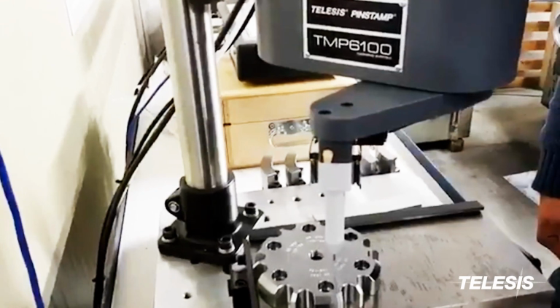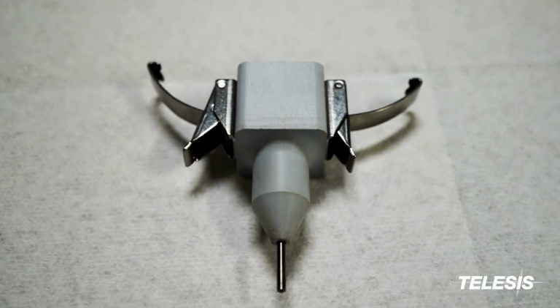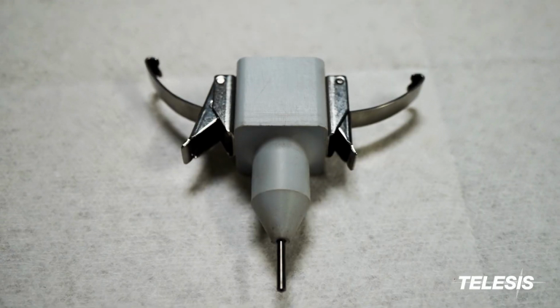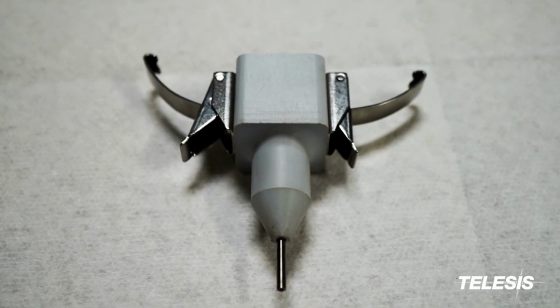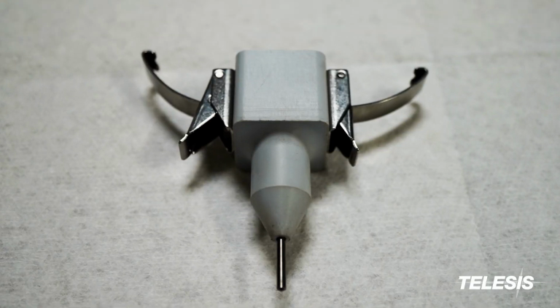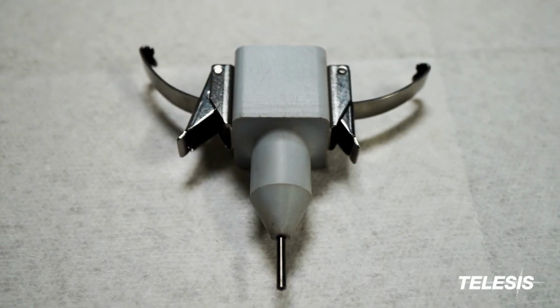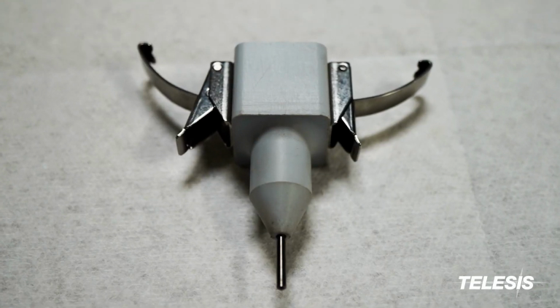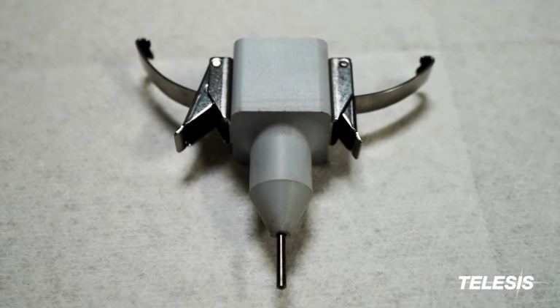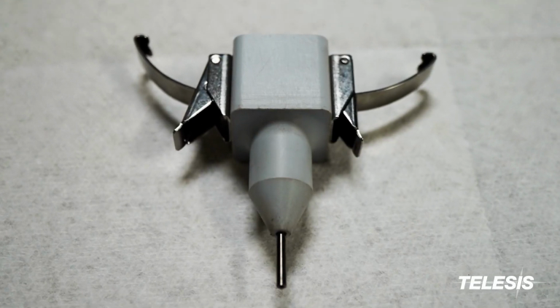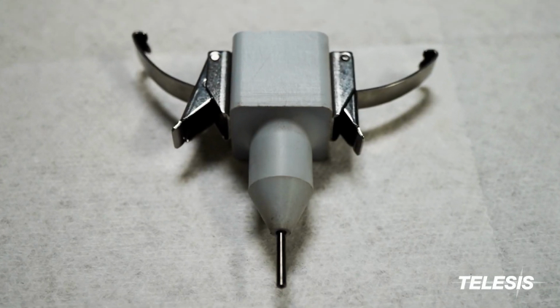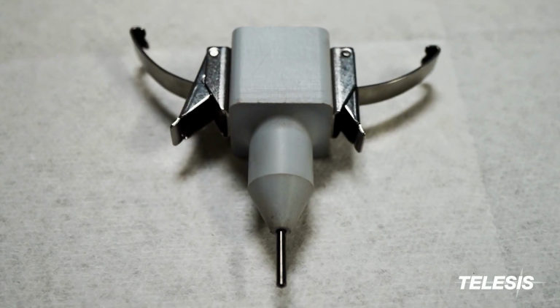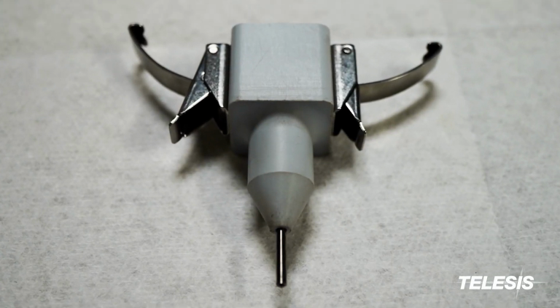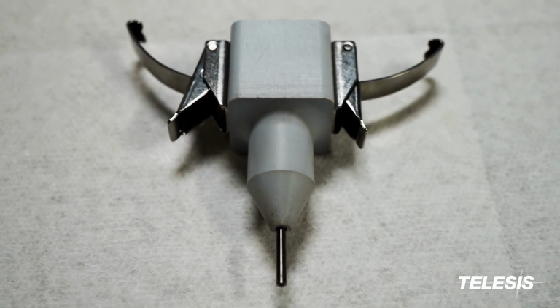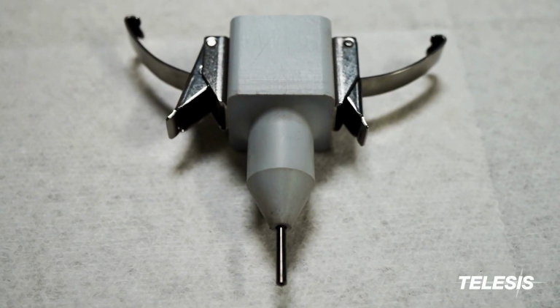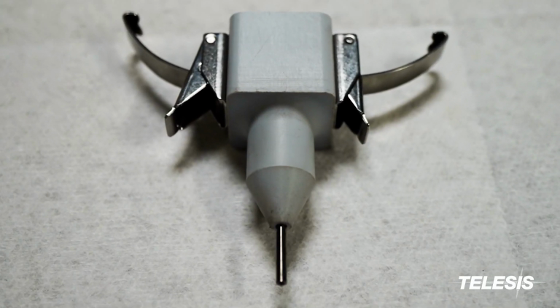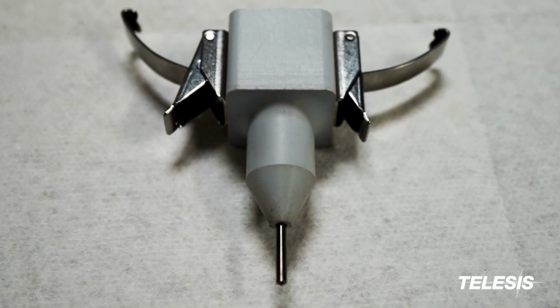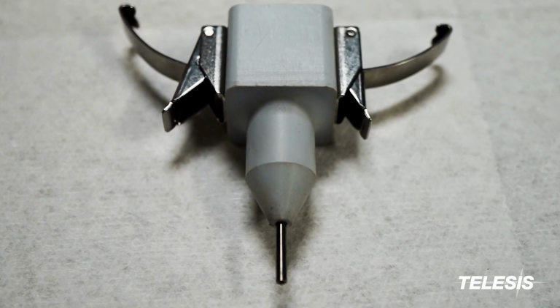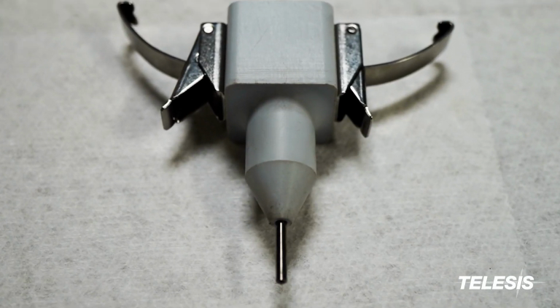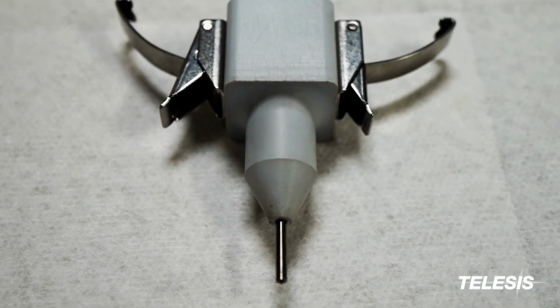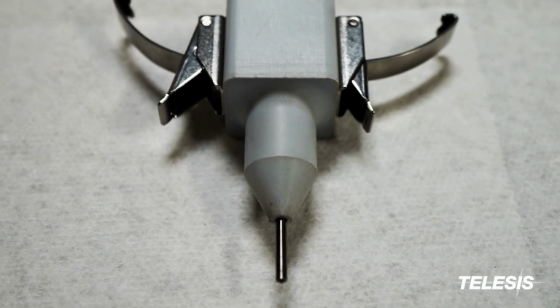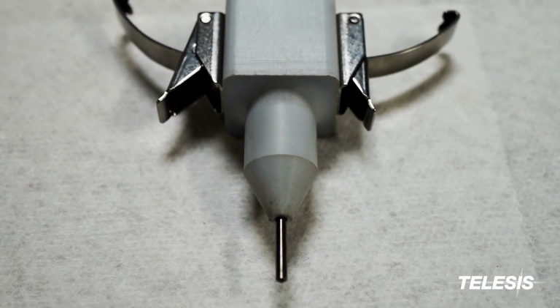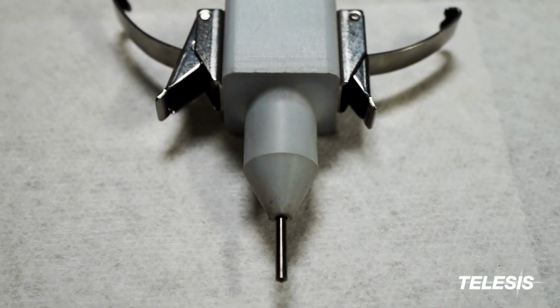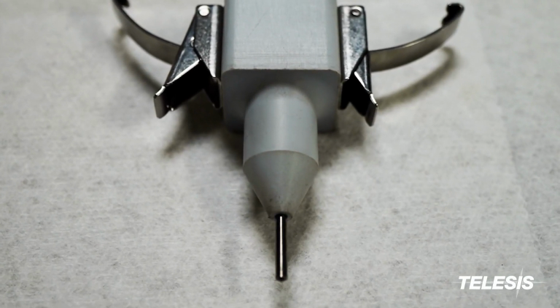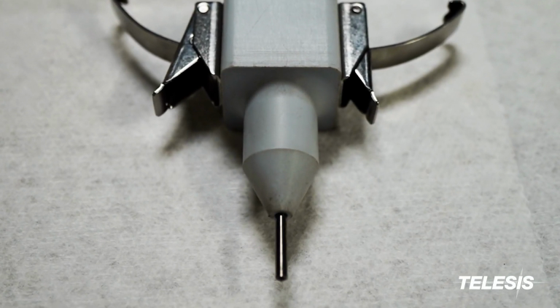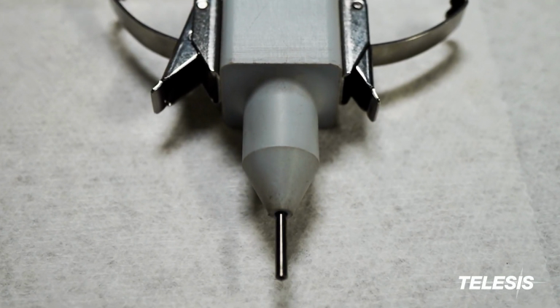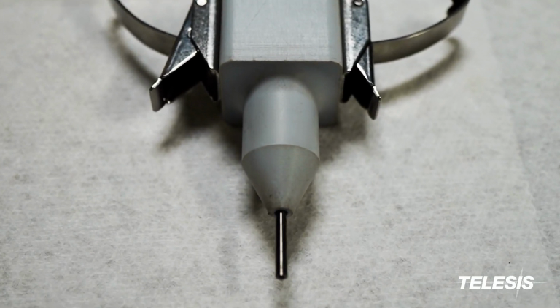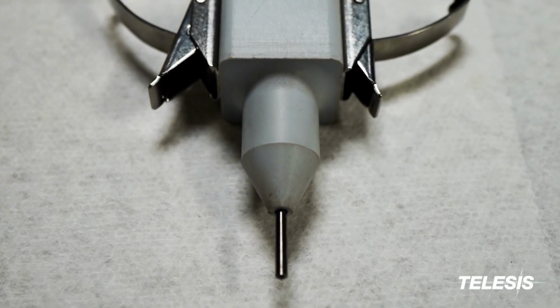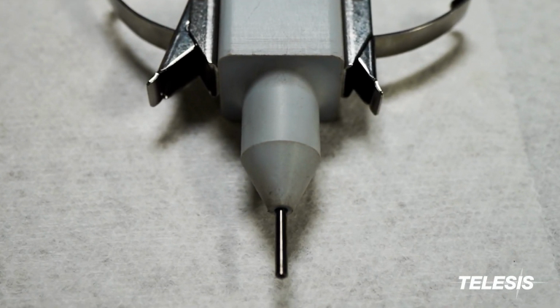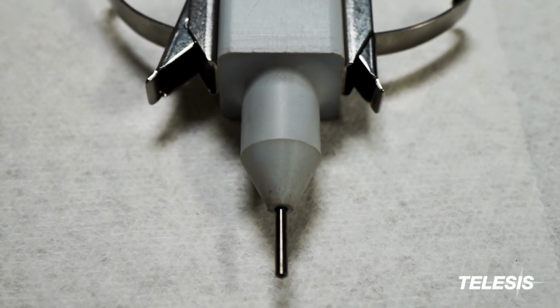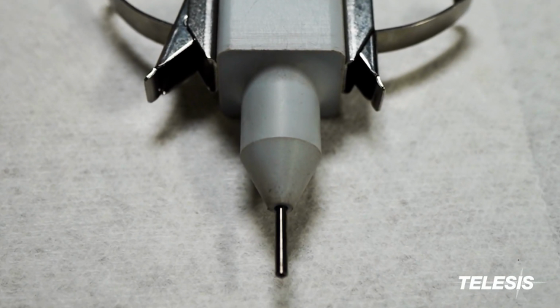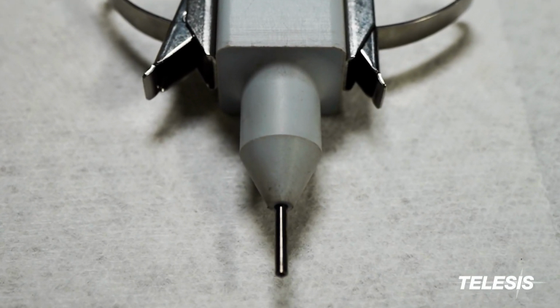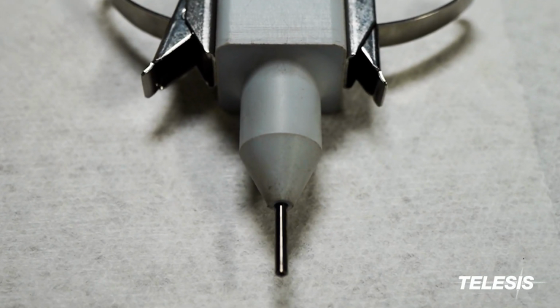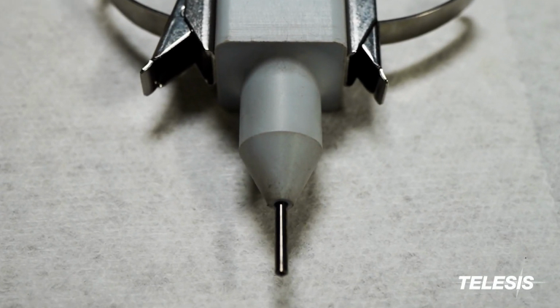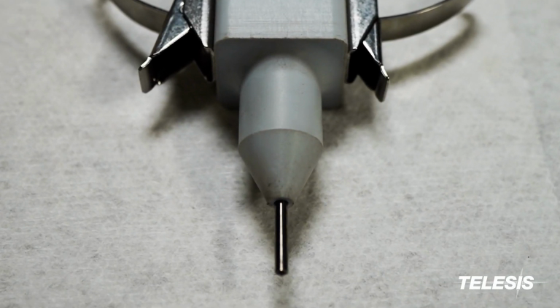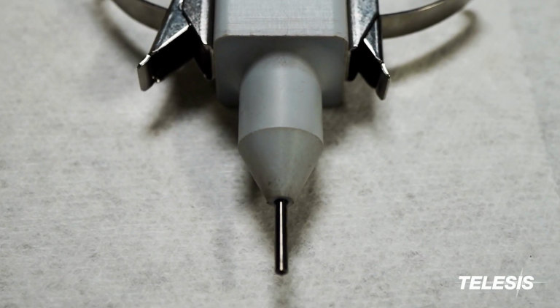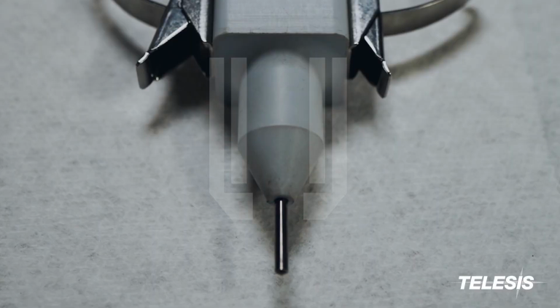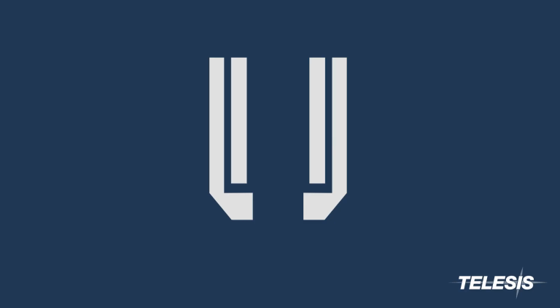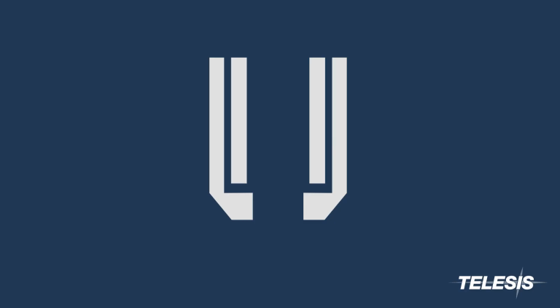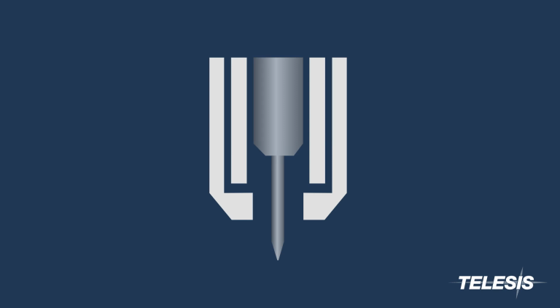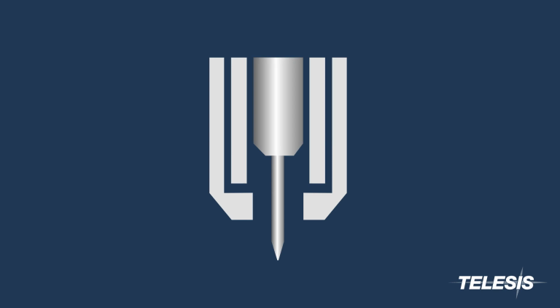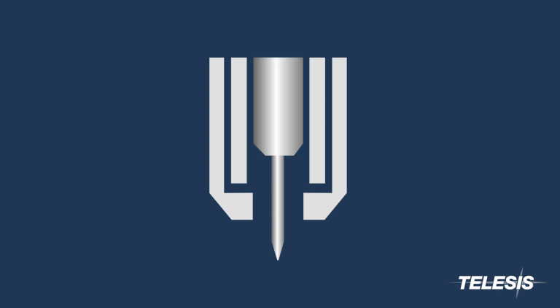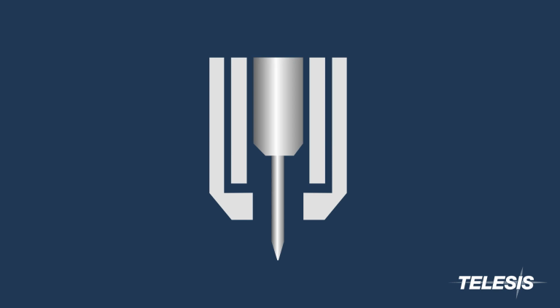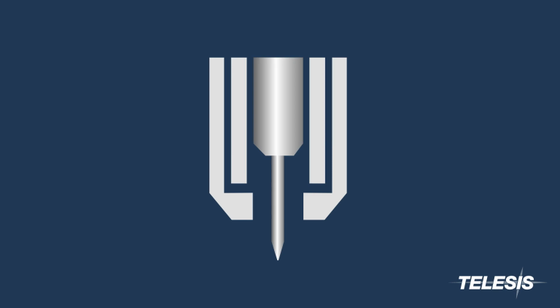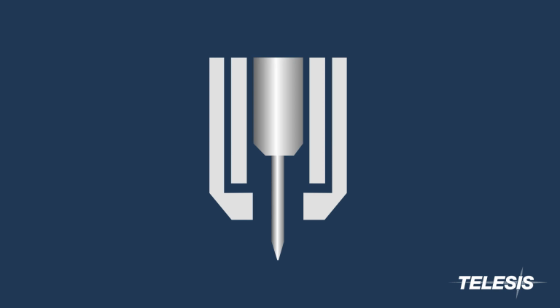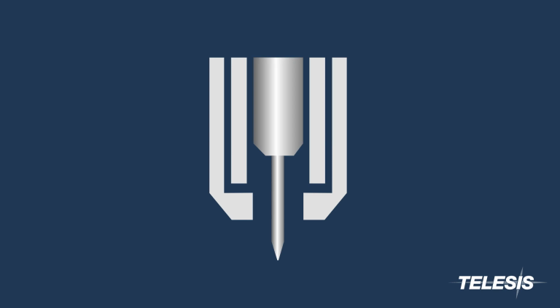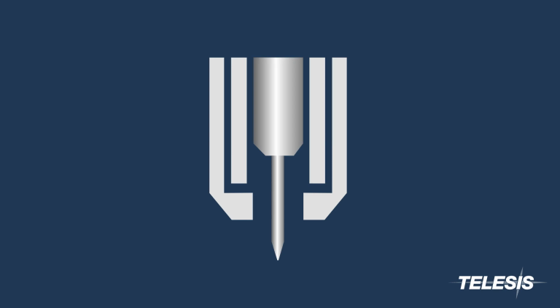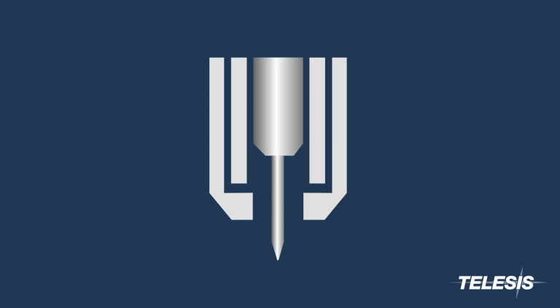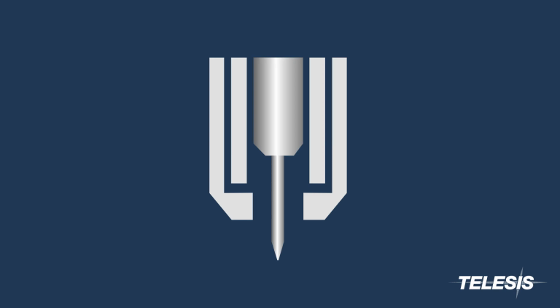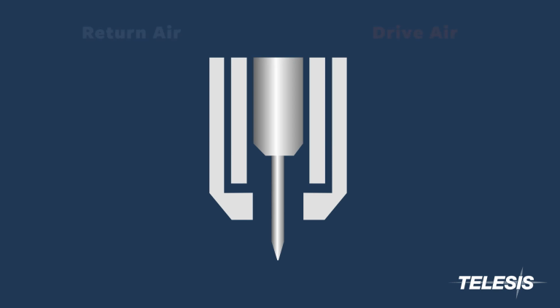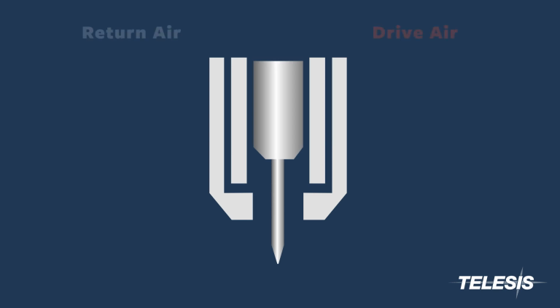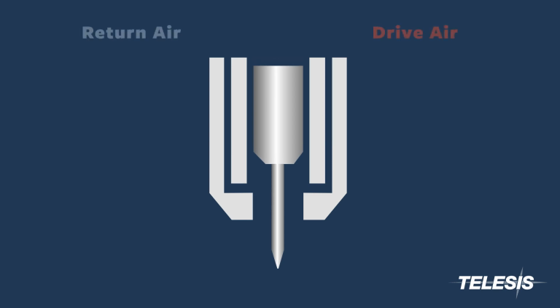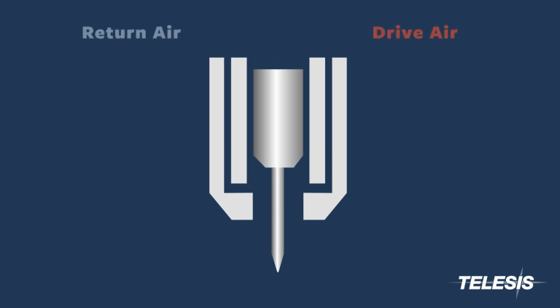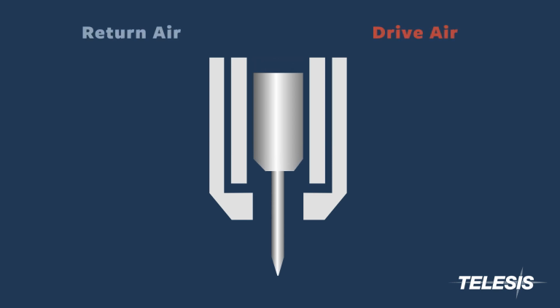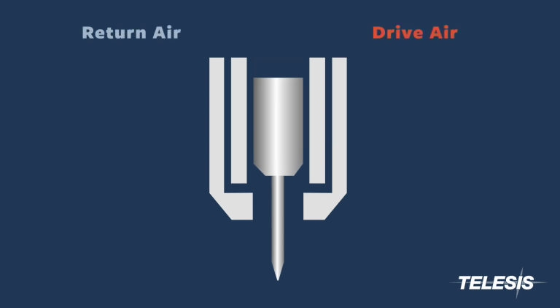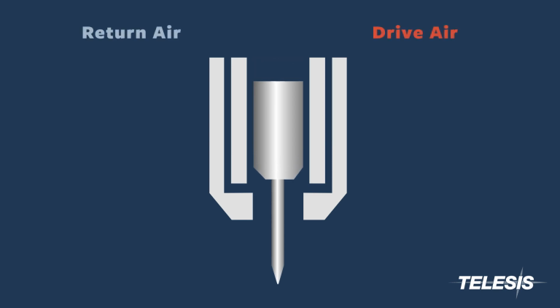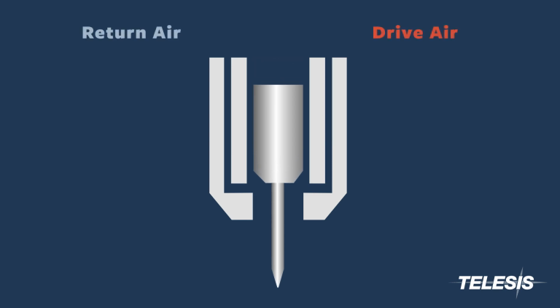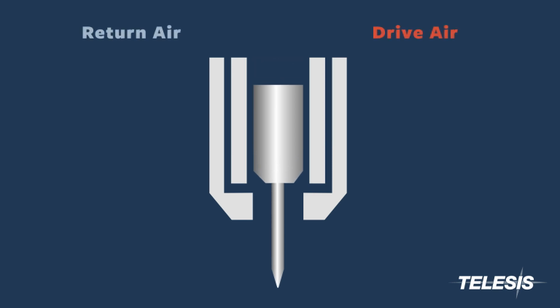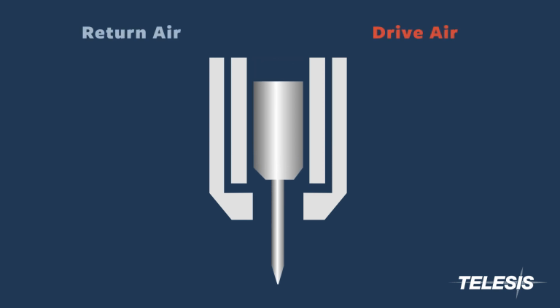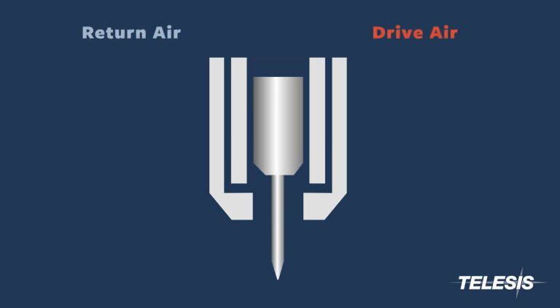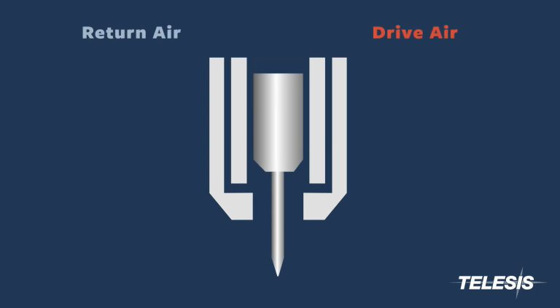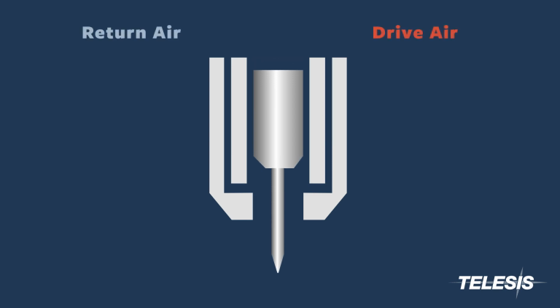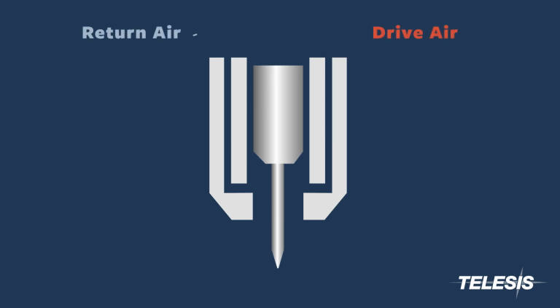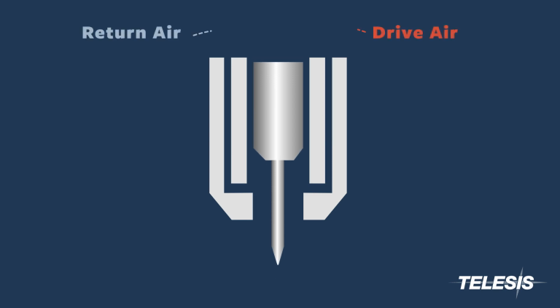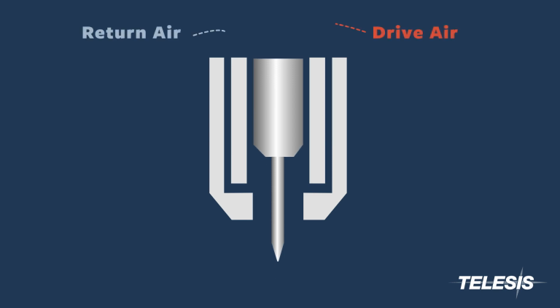As with all Telesis pneumatic systems, the pin is driven by the Telesis designed and patented floating pin technology.